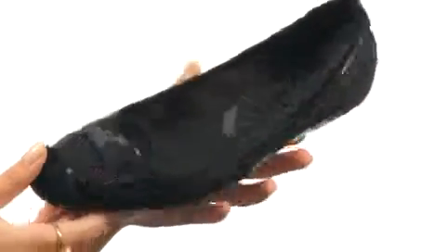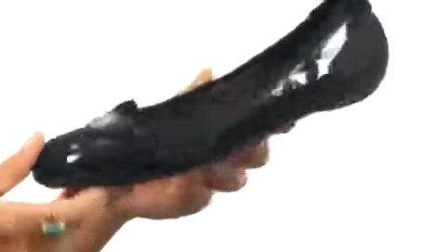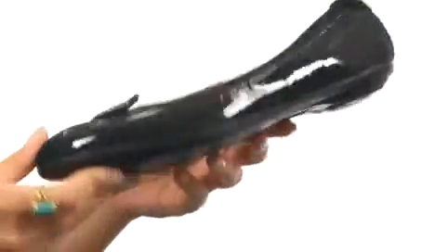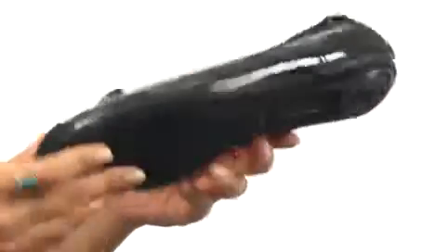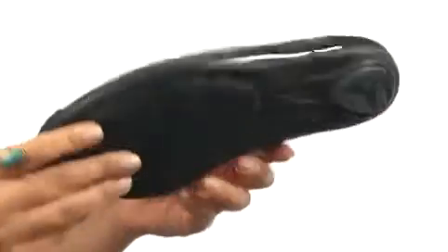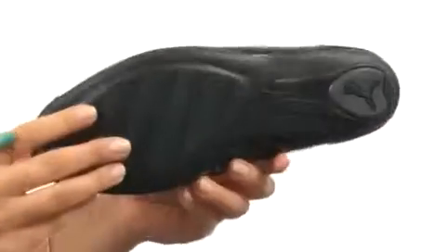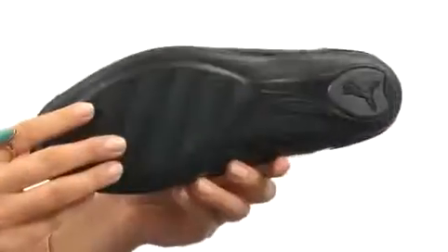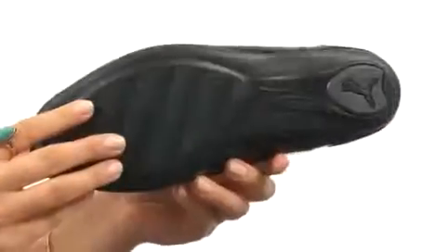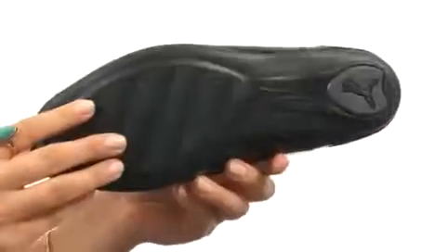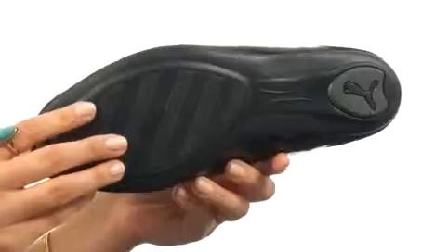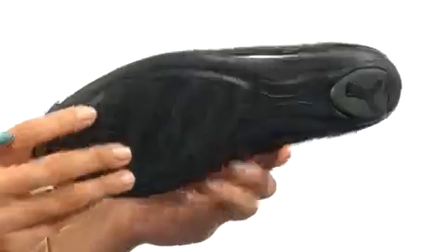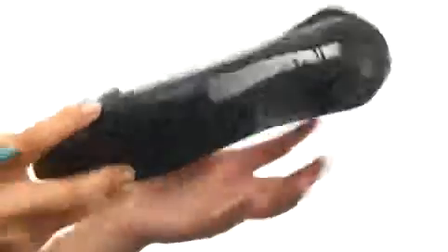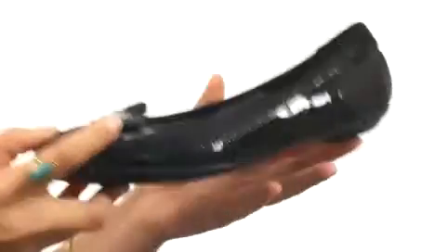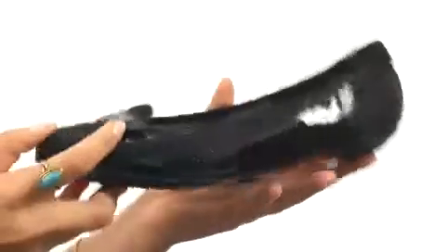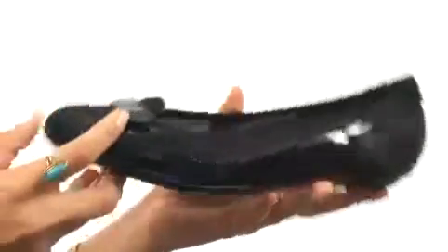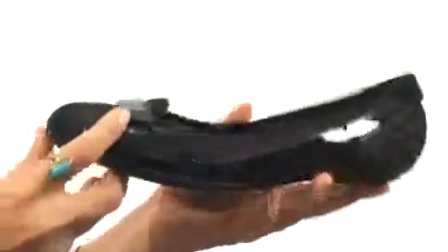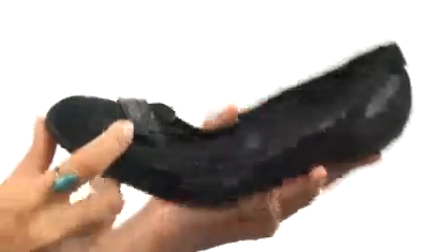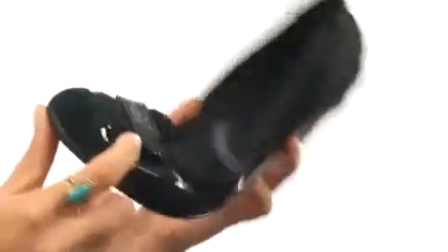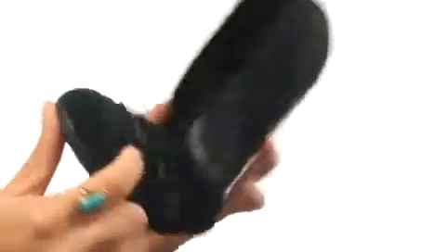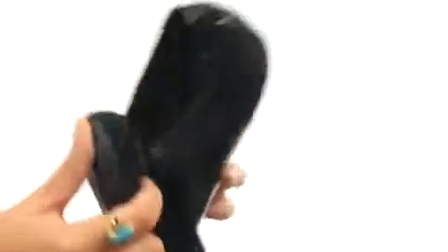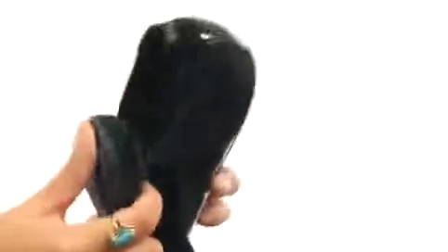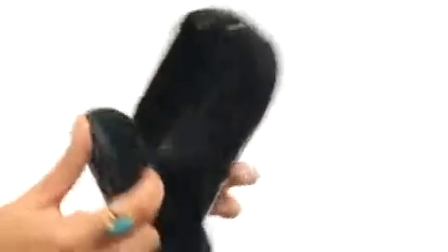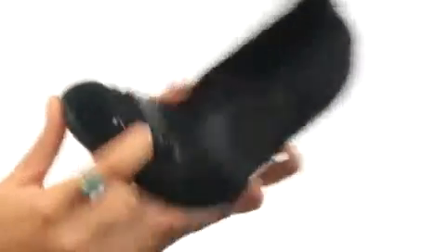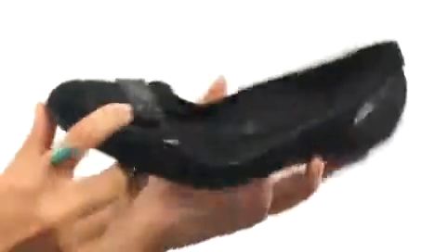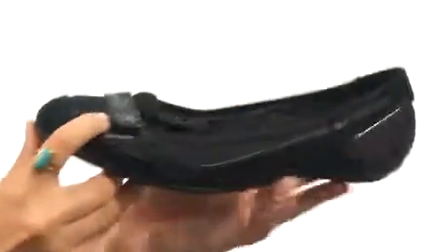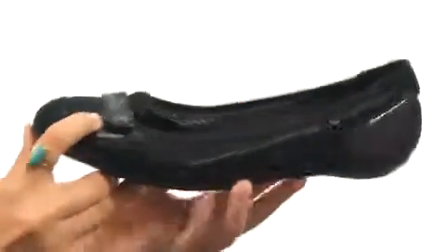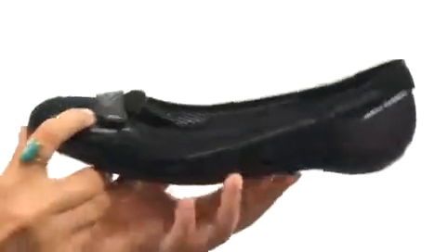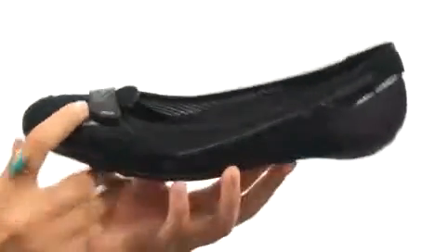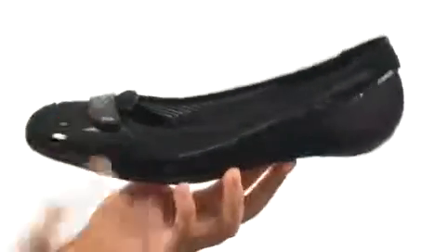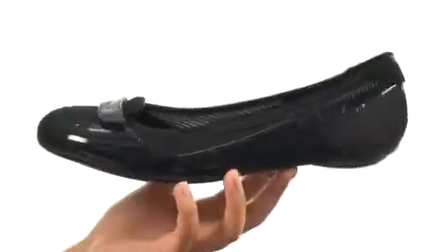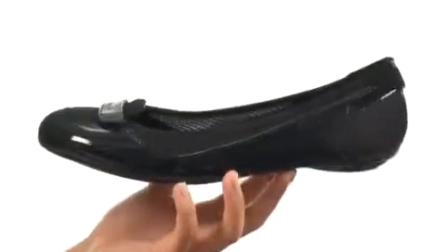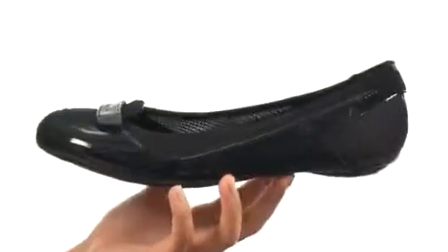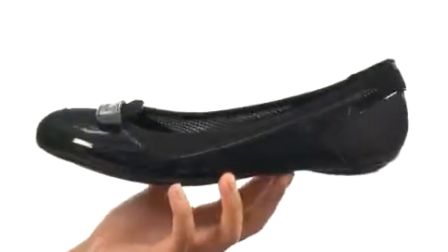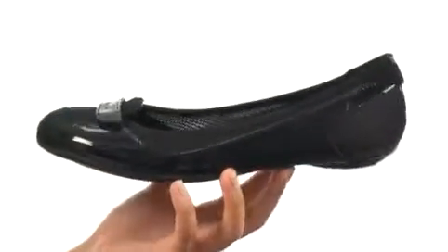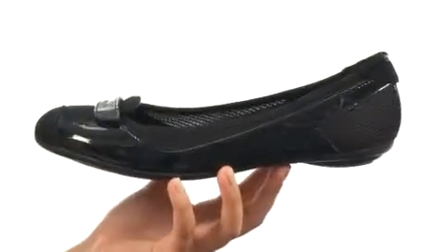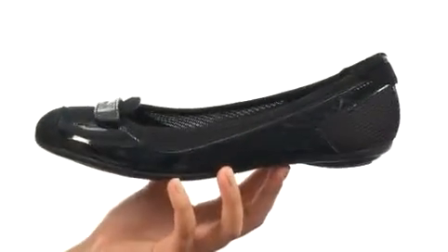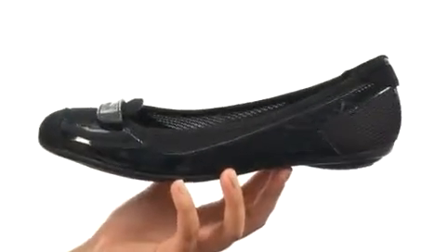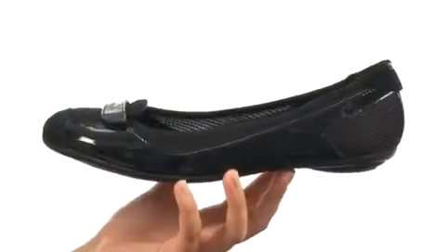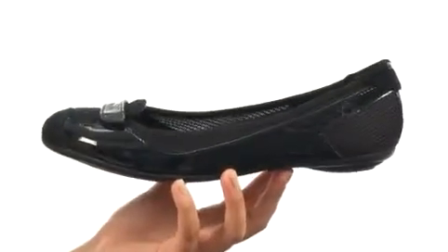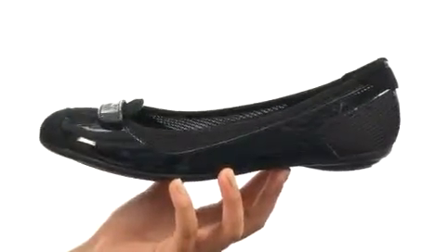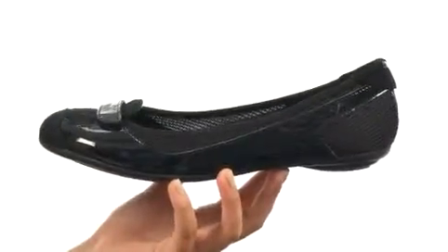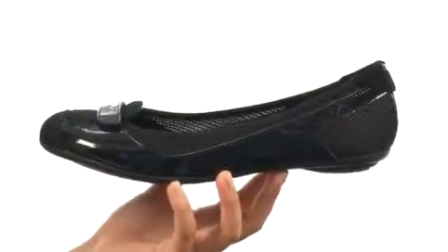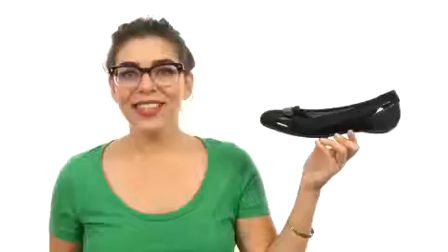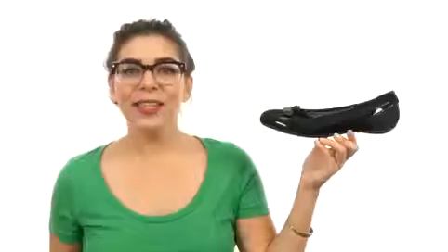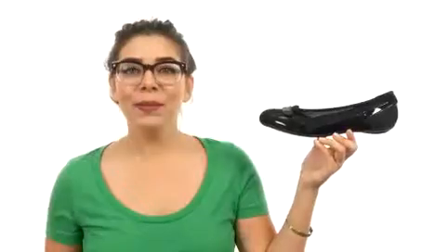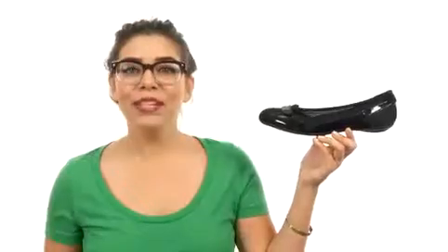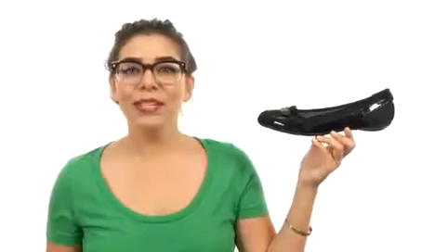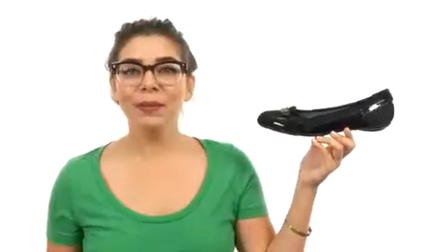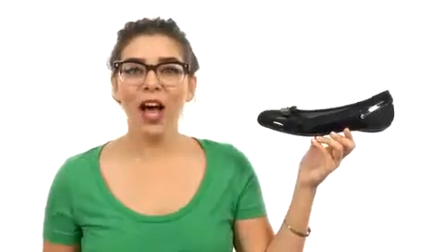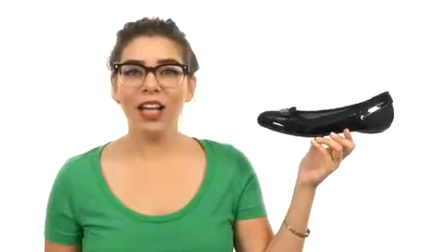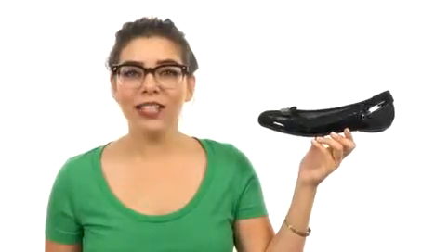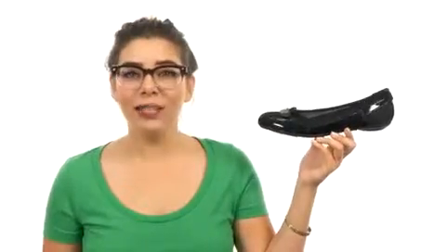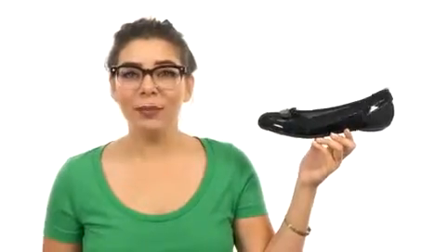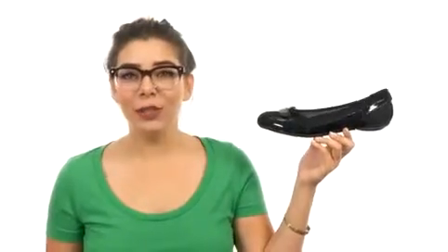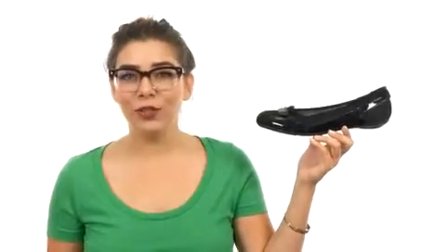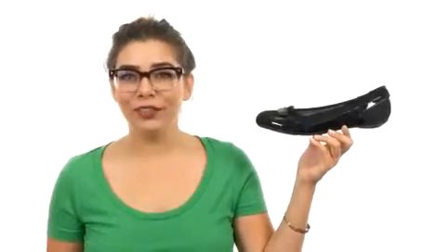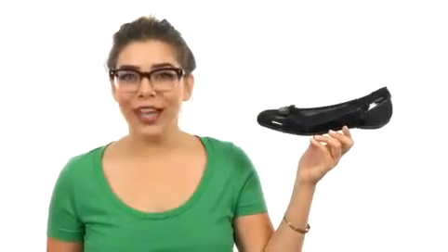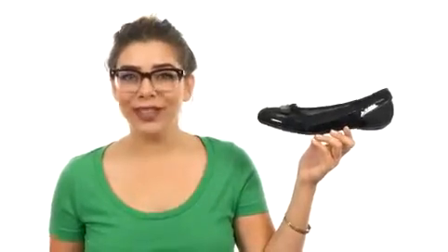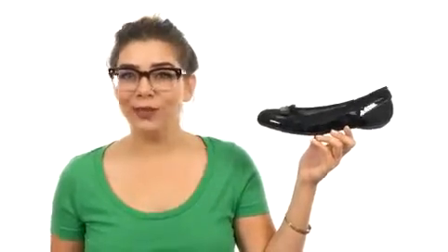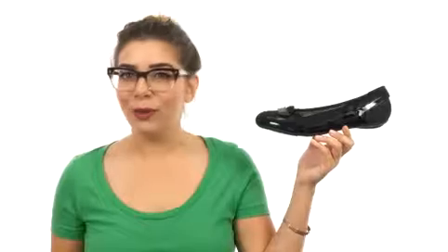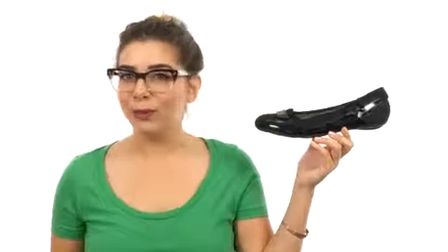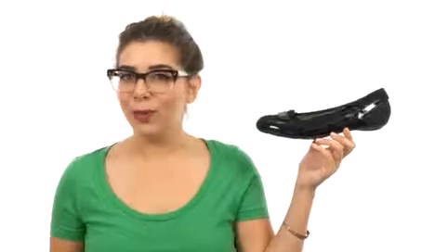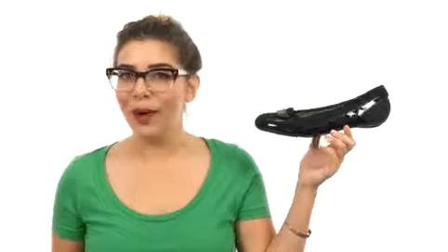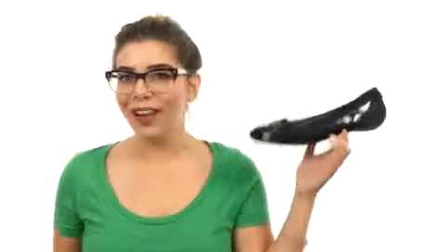Then we have a lightweight rubber outsole, which is super flexible too. Slip into some awesome new flats from Puma.